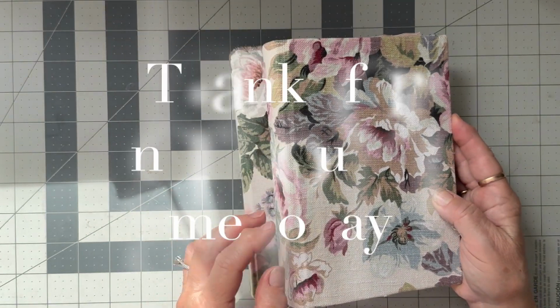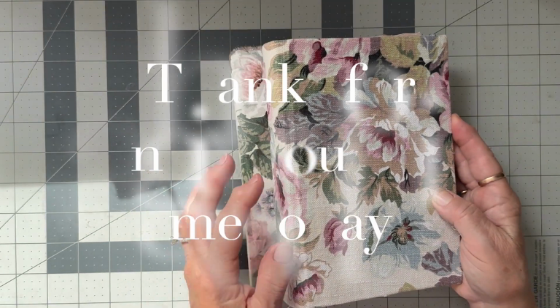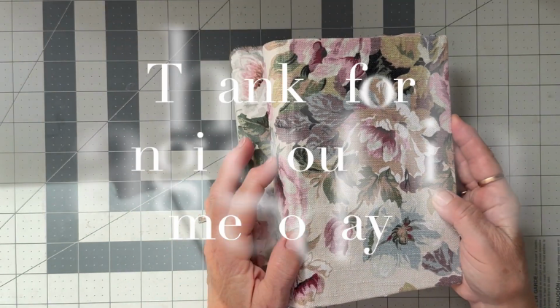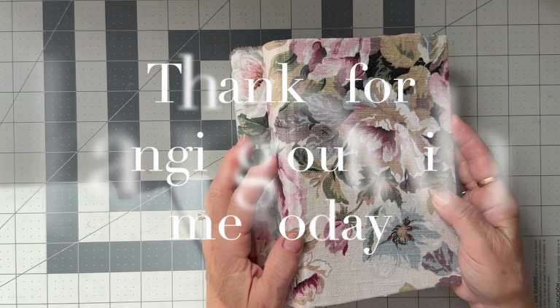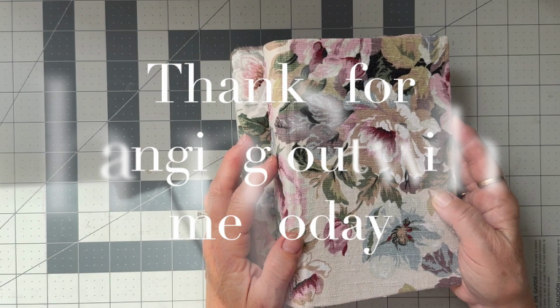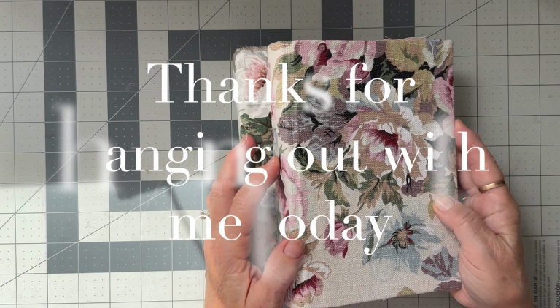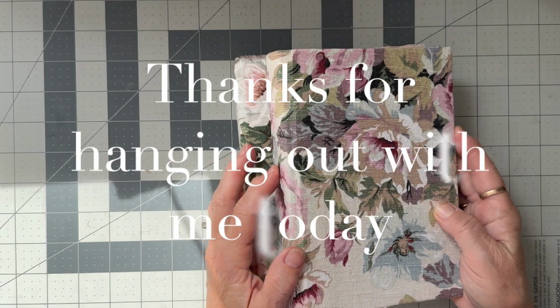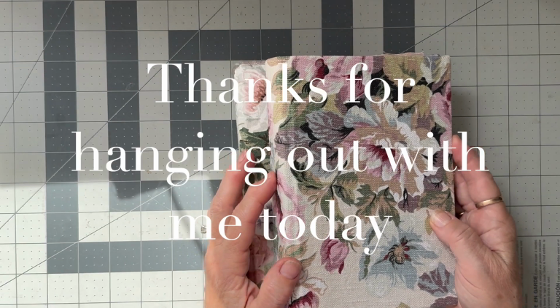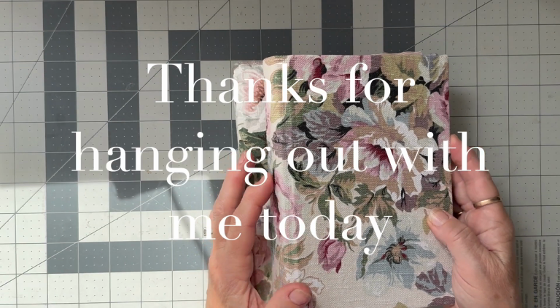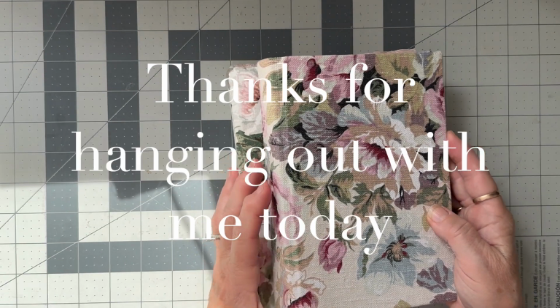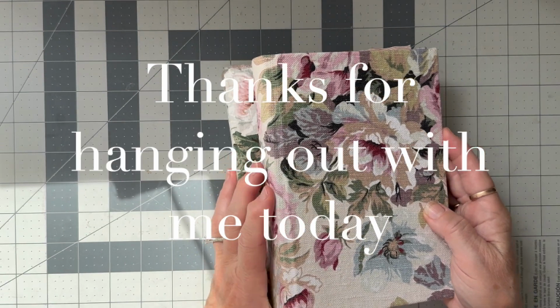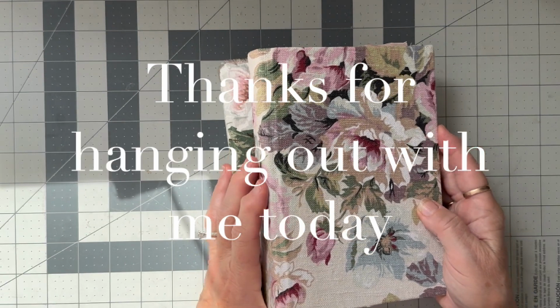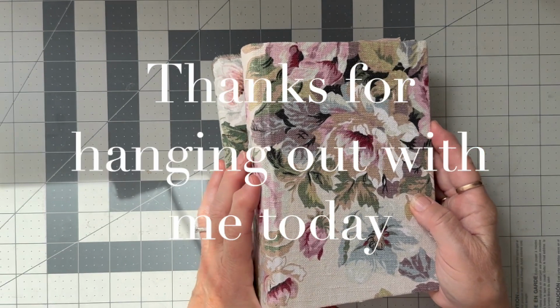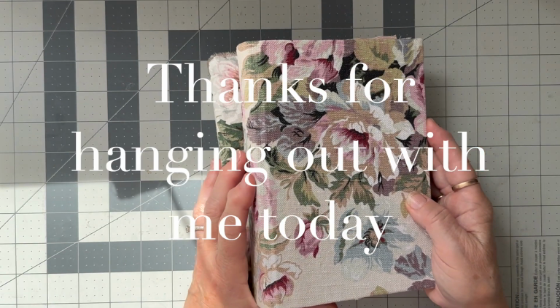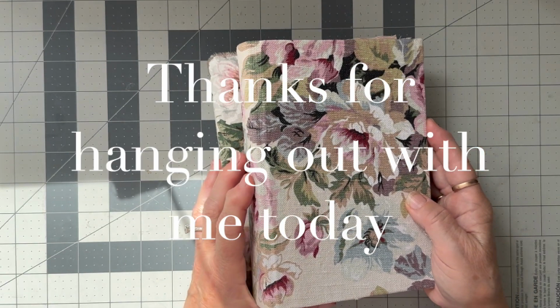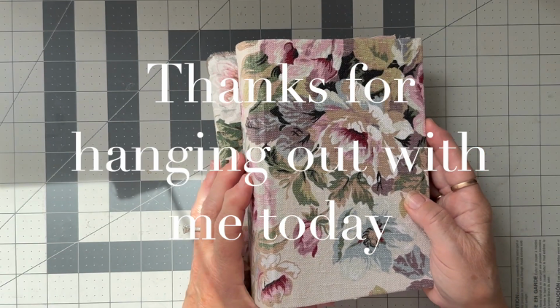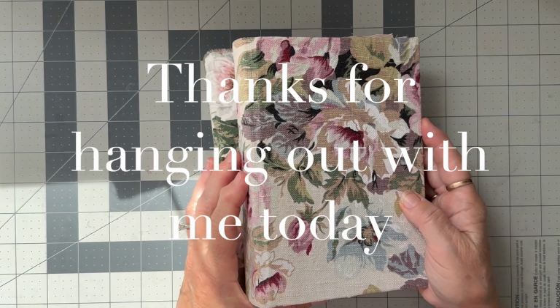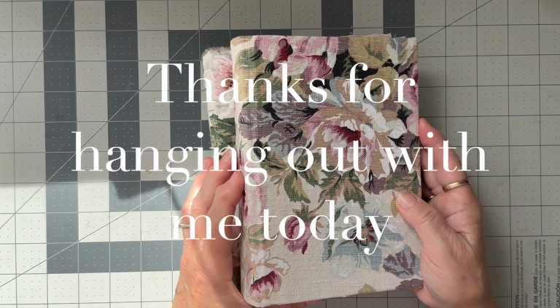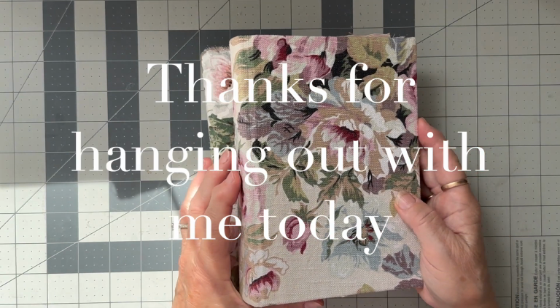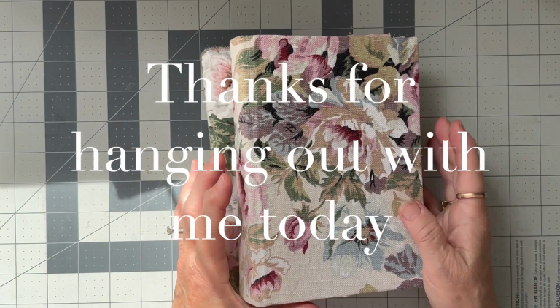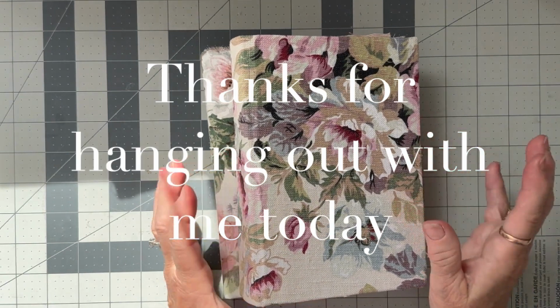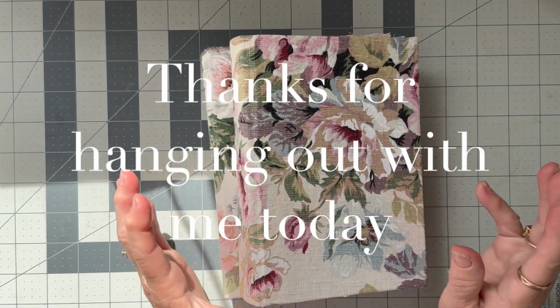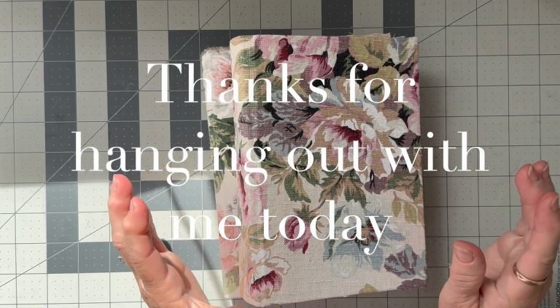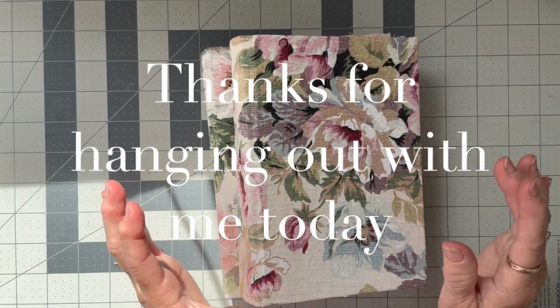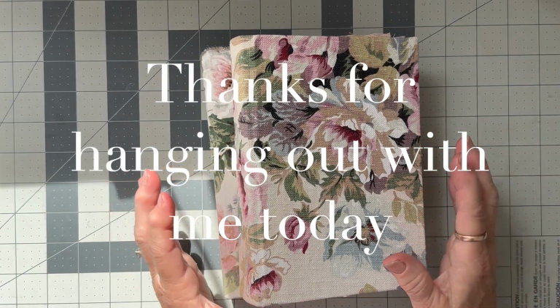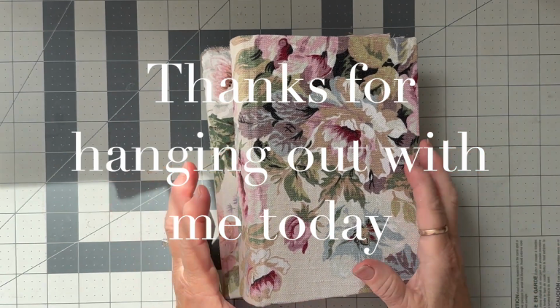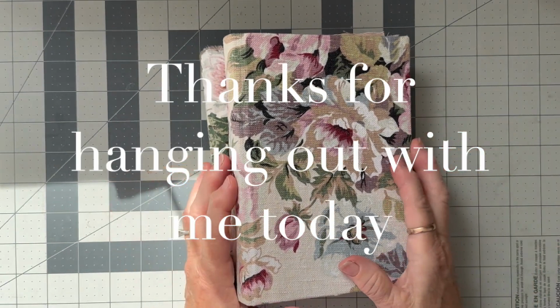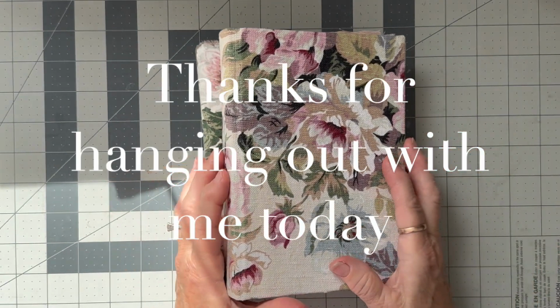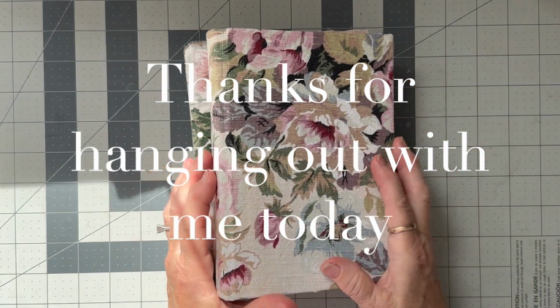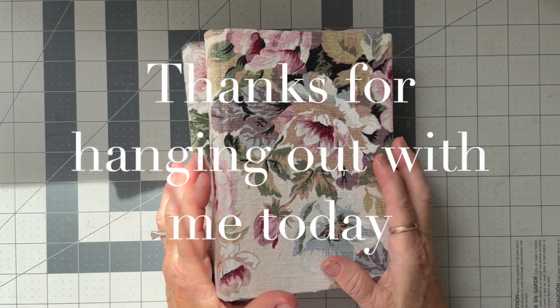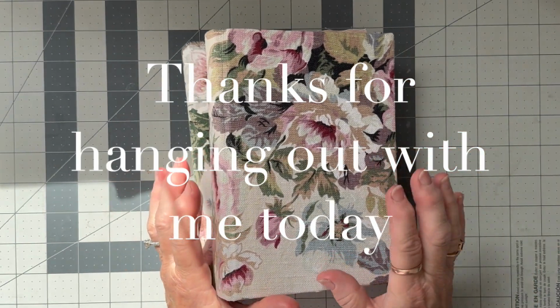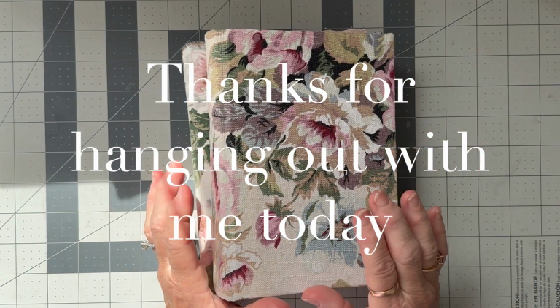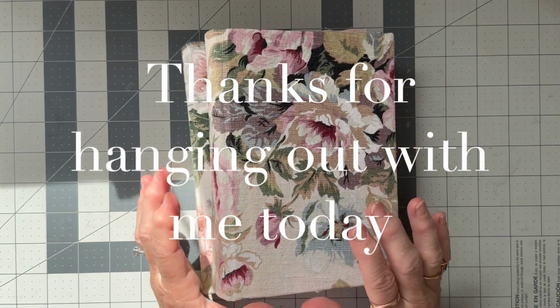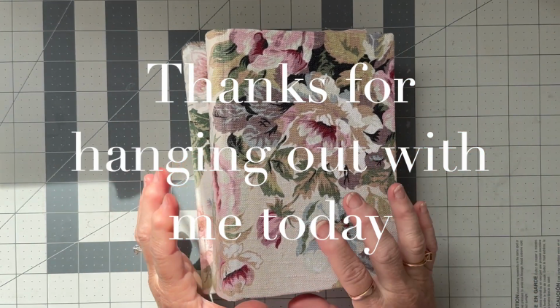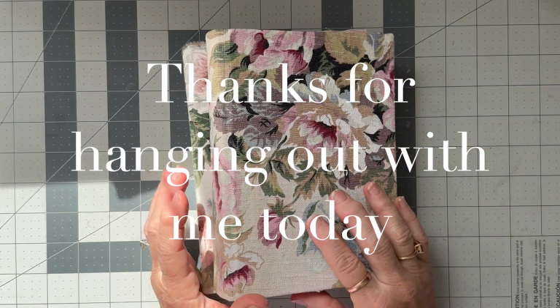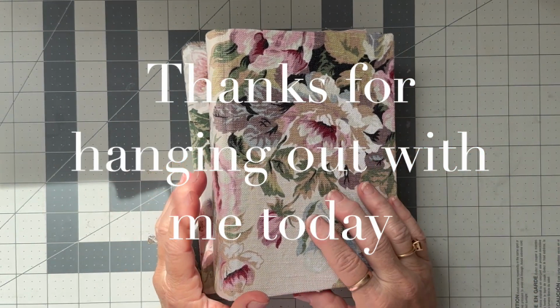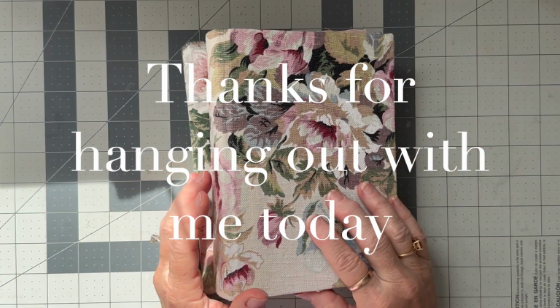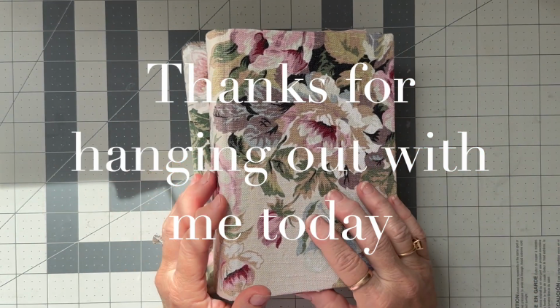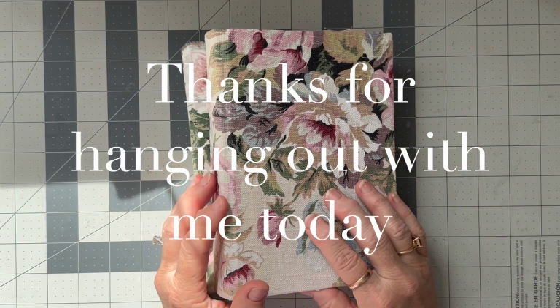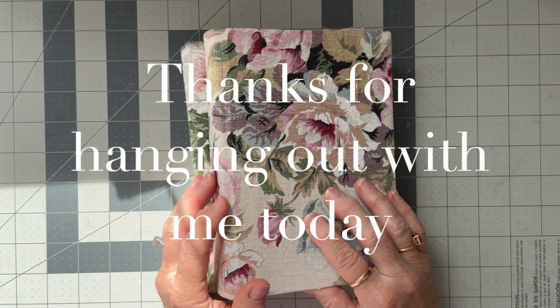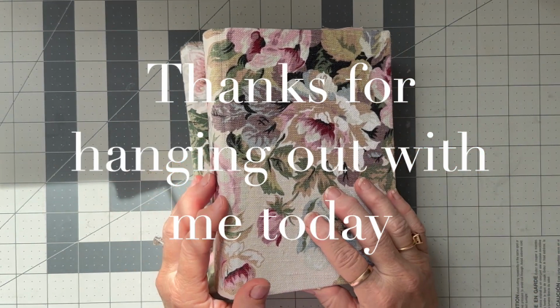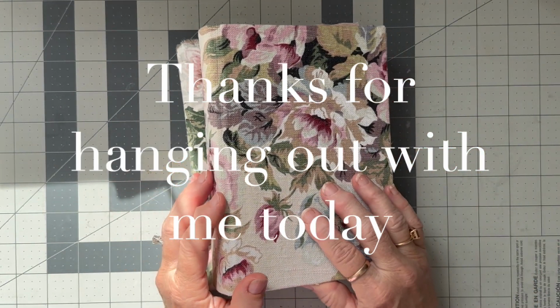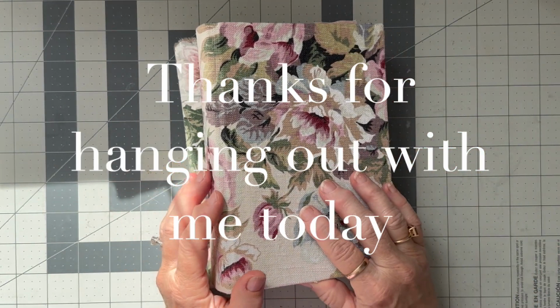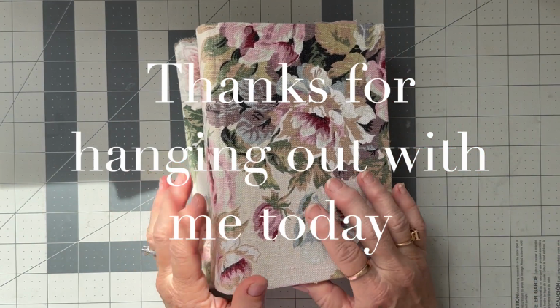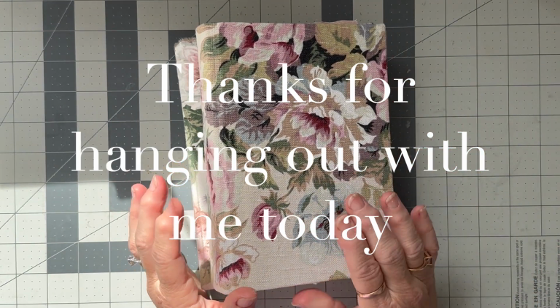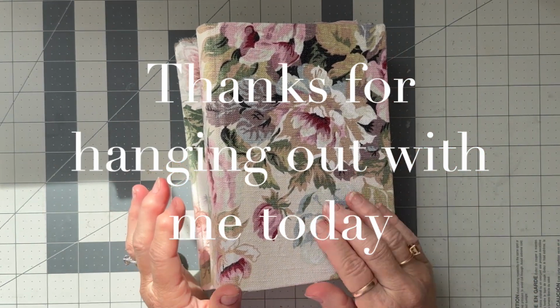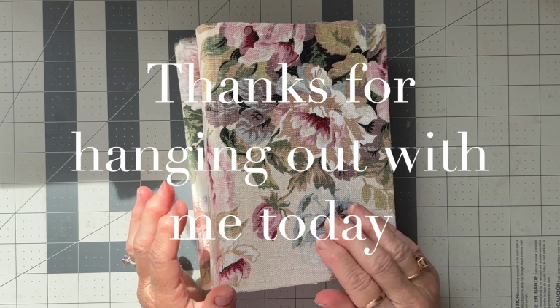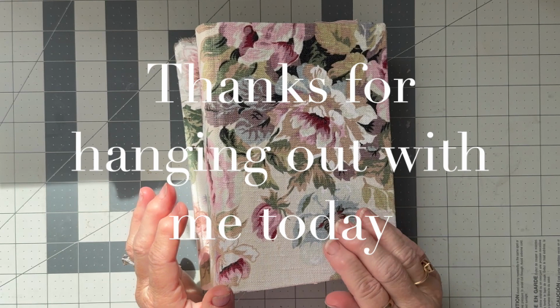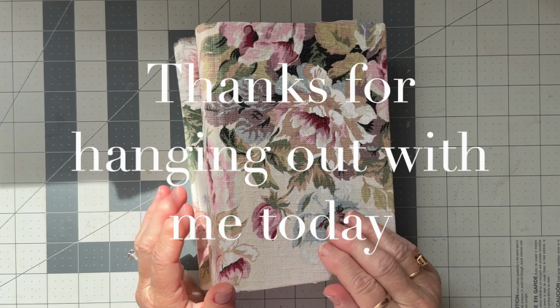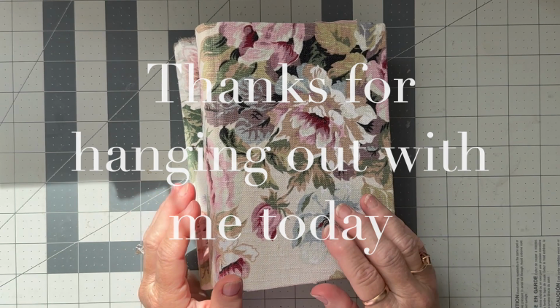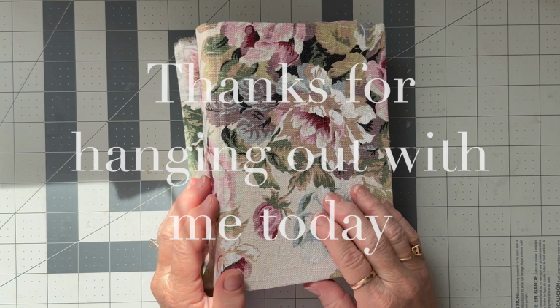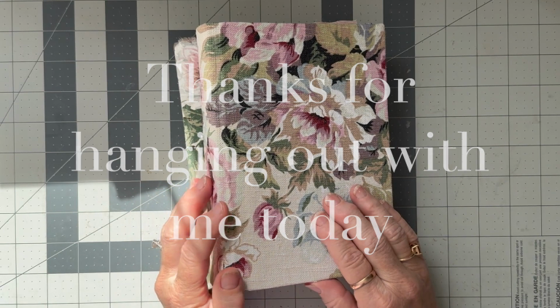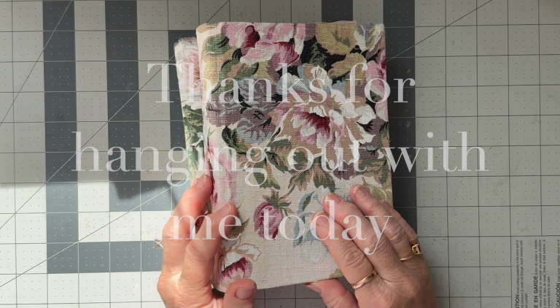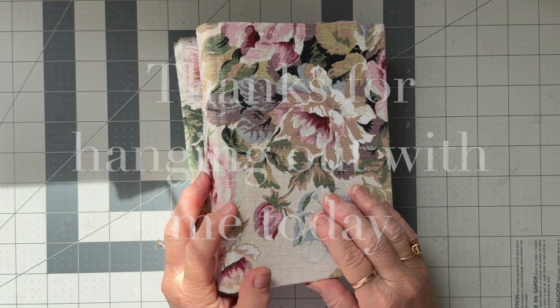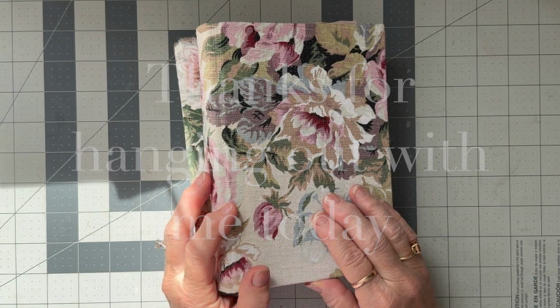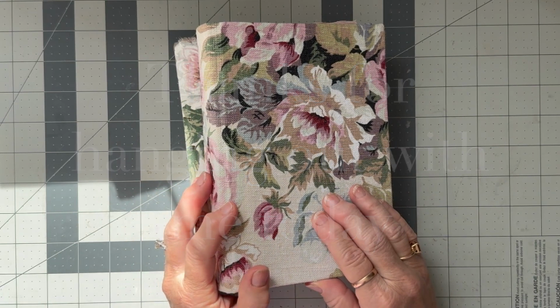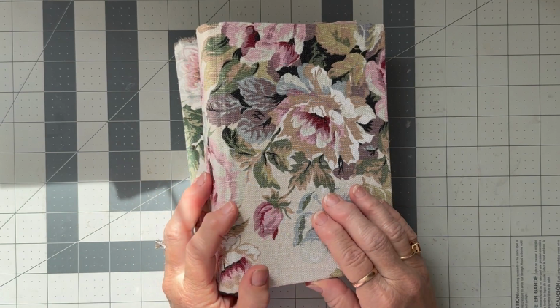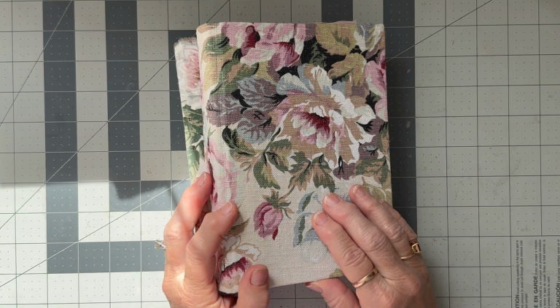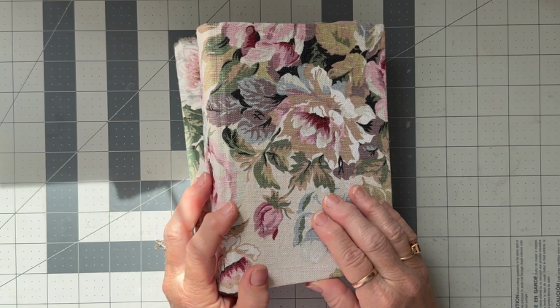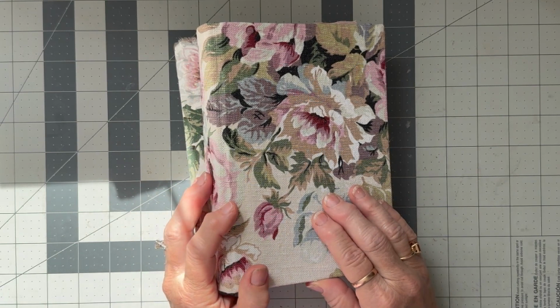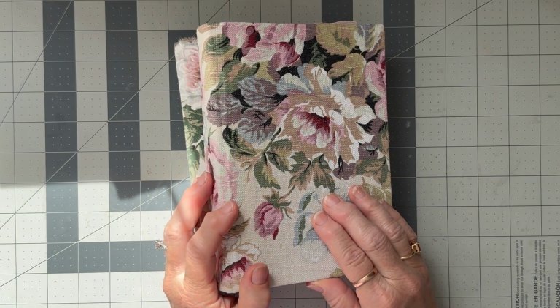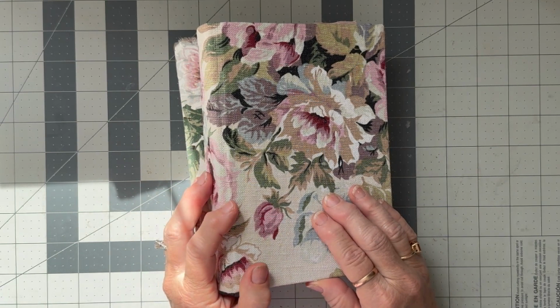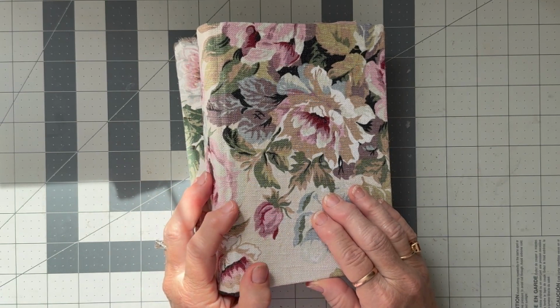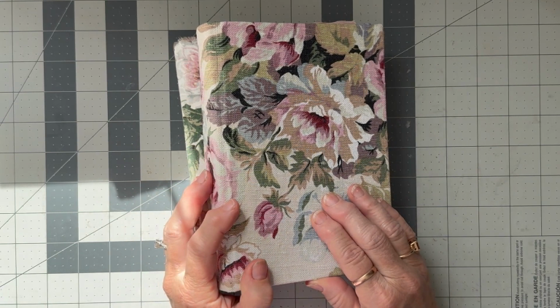Yeah, thanks so much for hanging out with me and I'll see you again soon in the next video. Bye now!